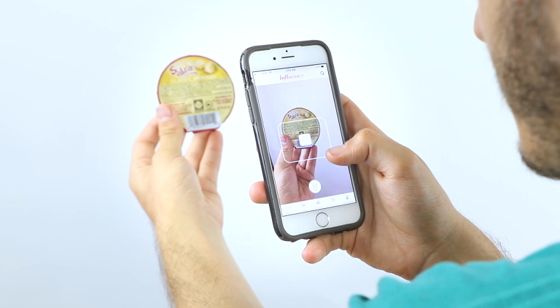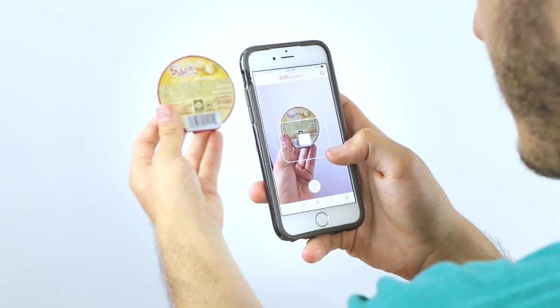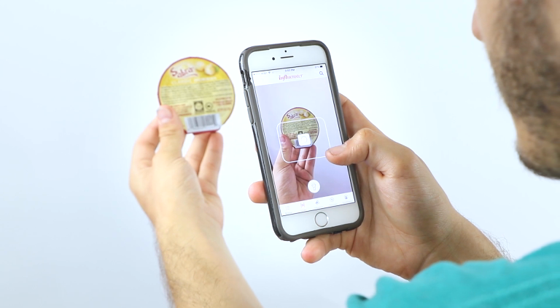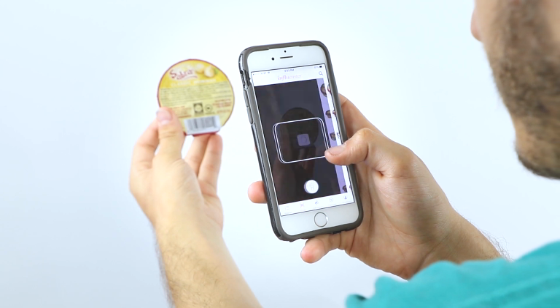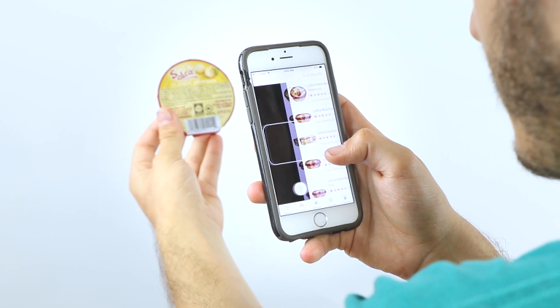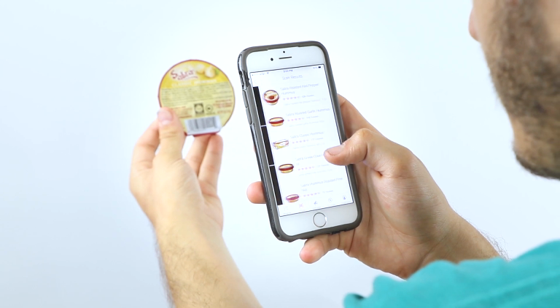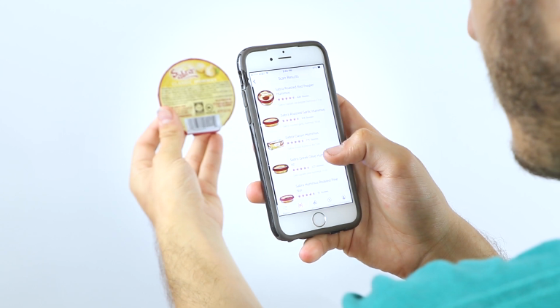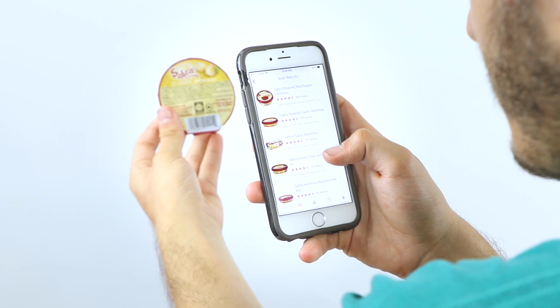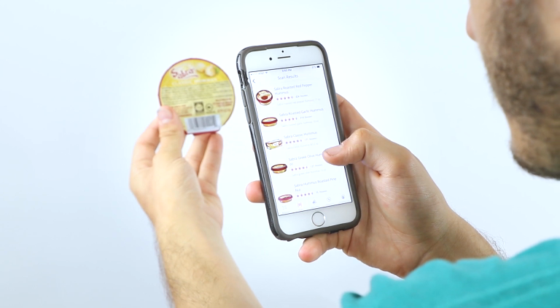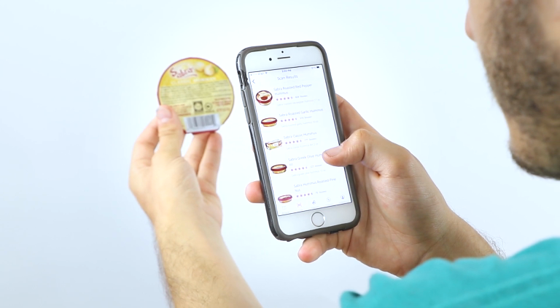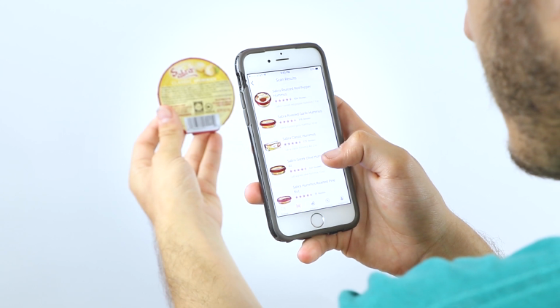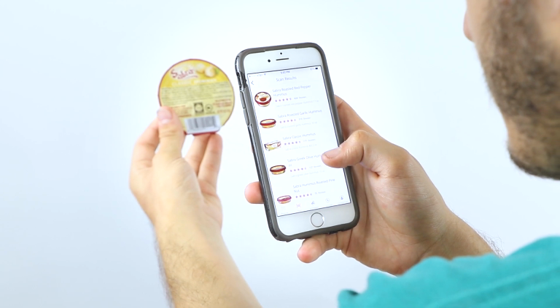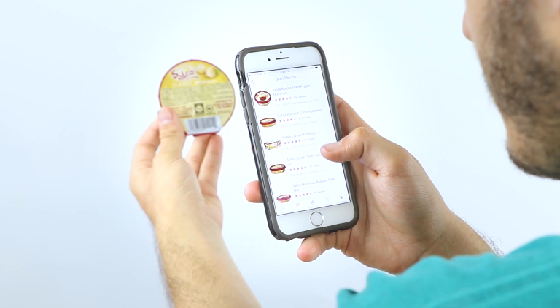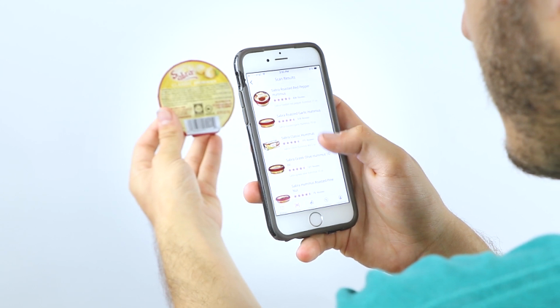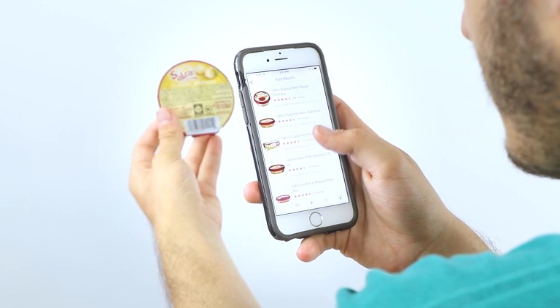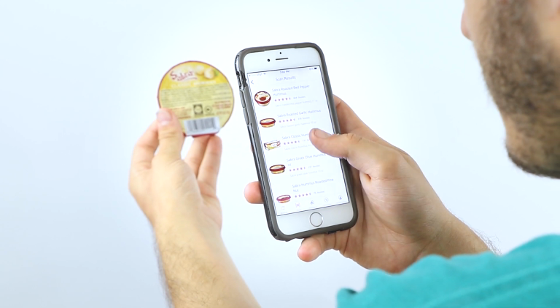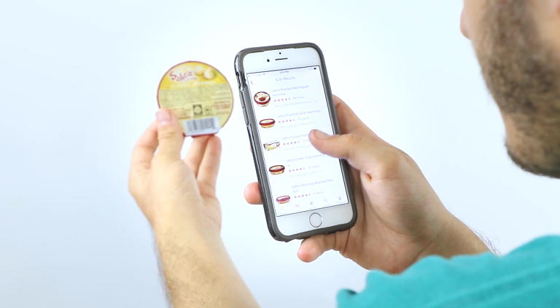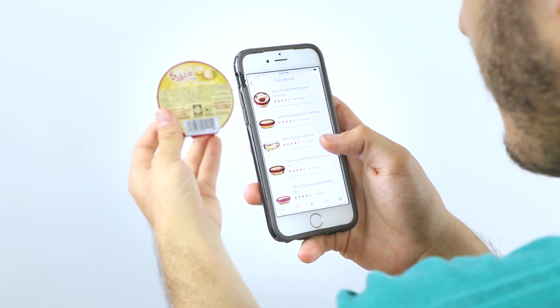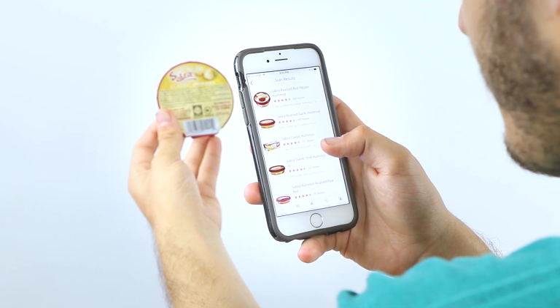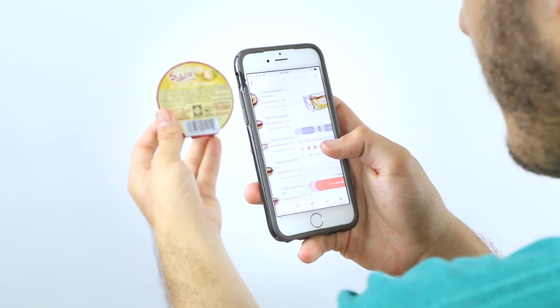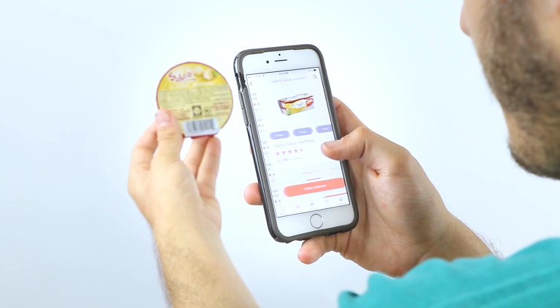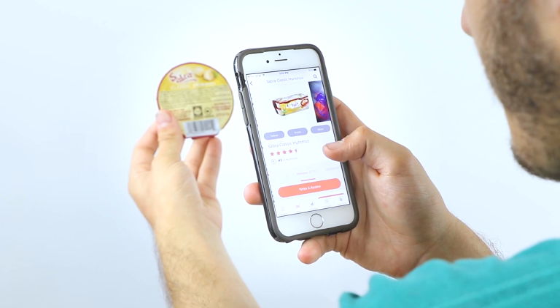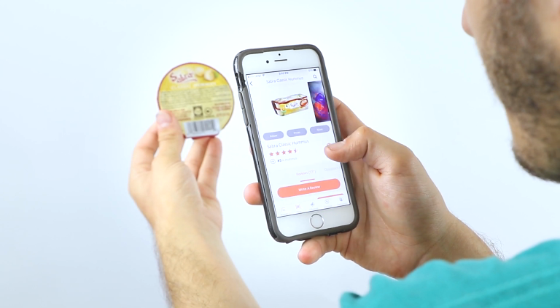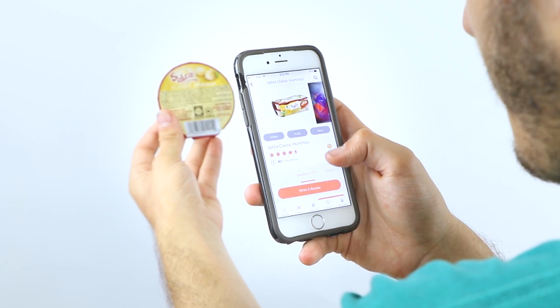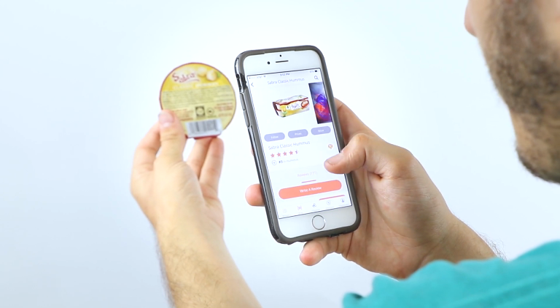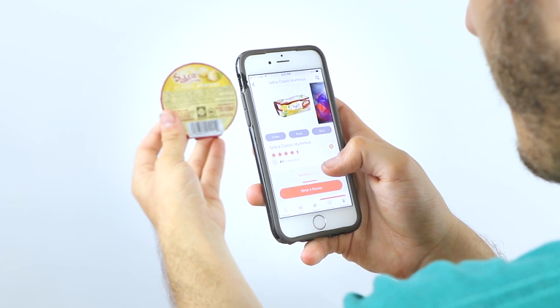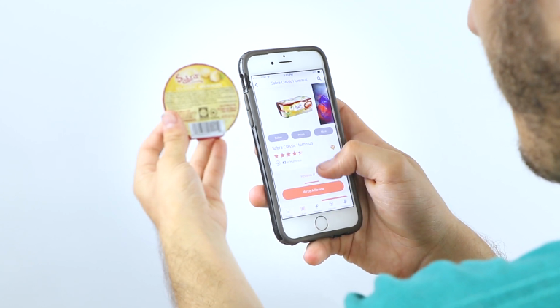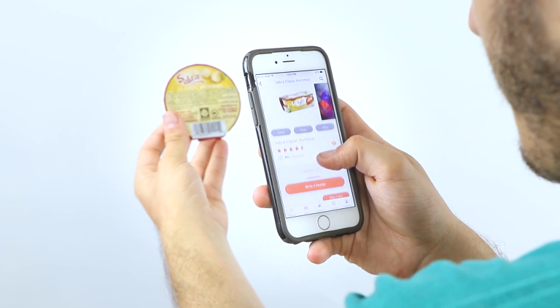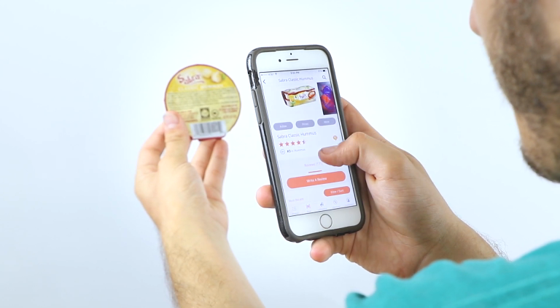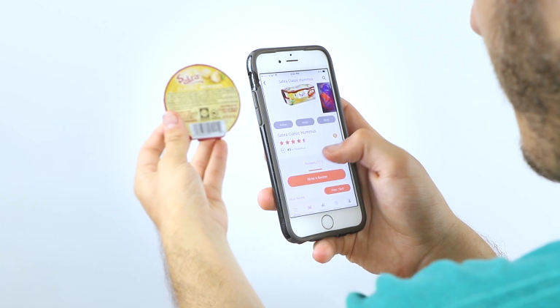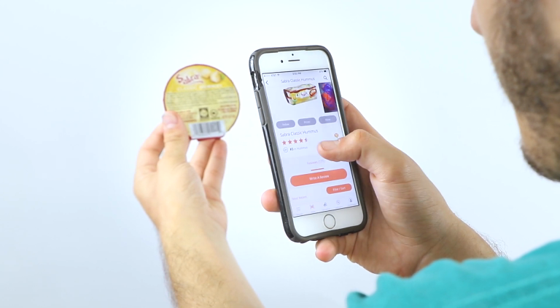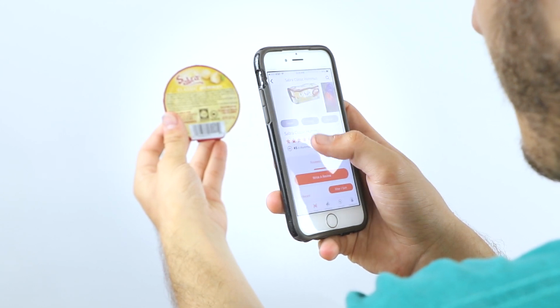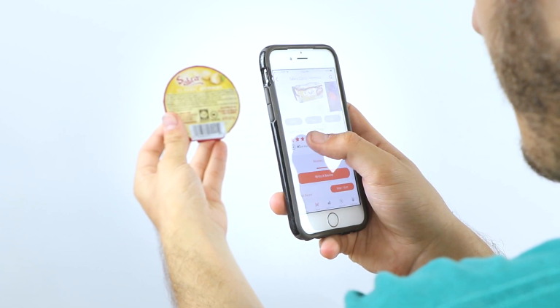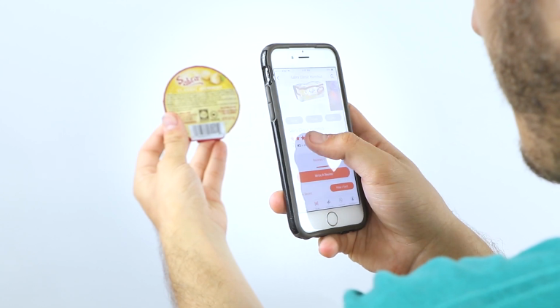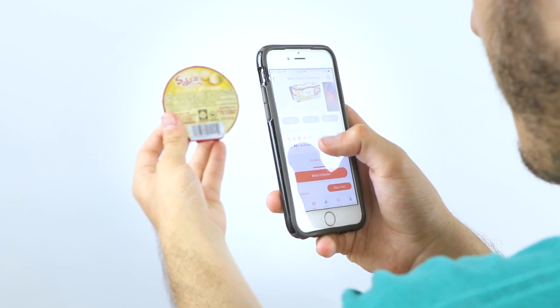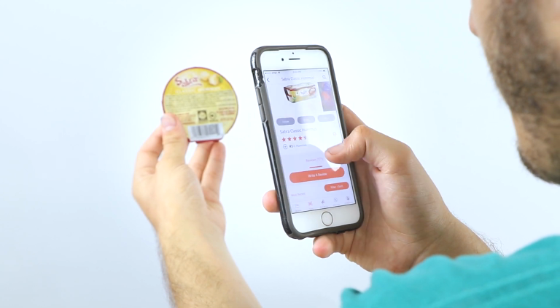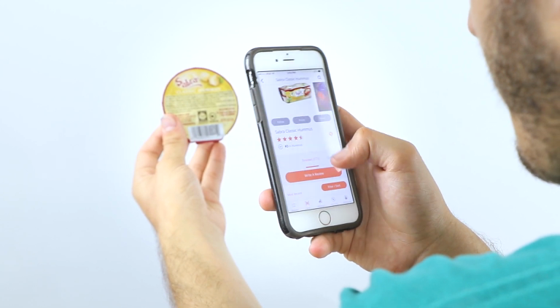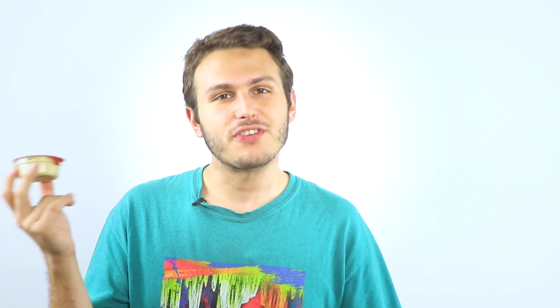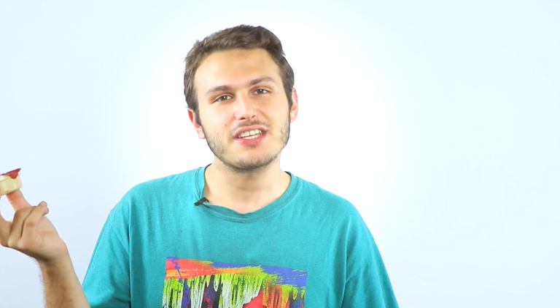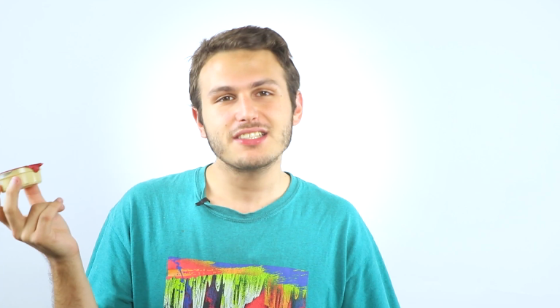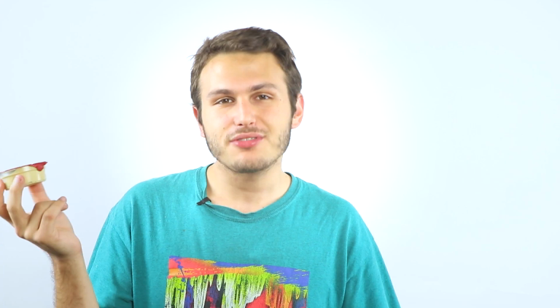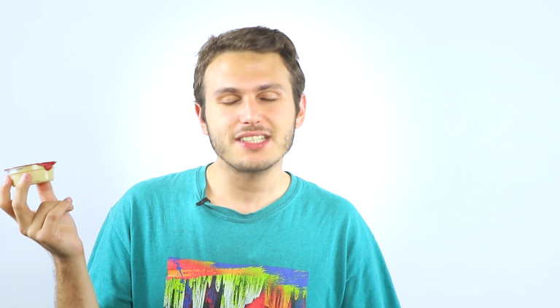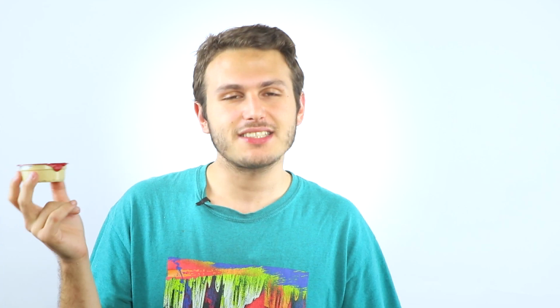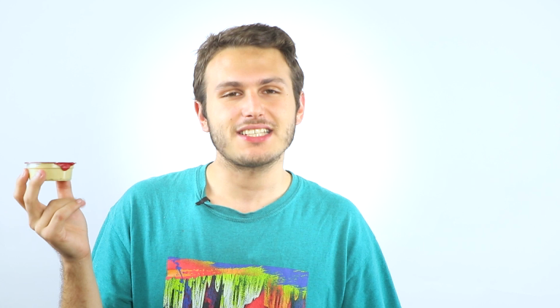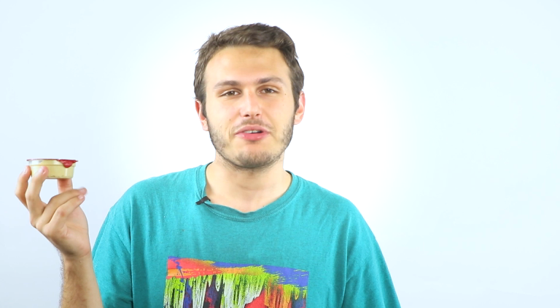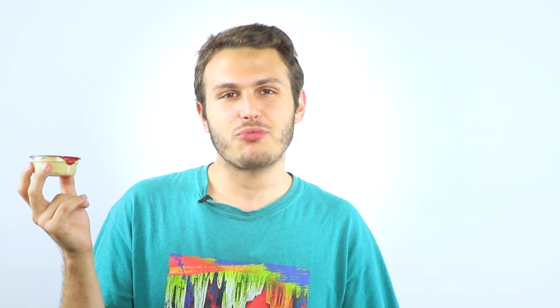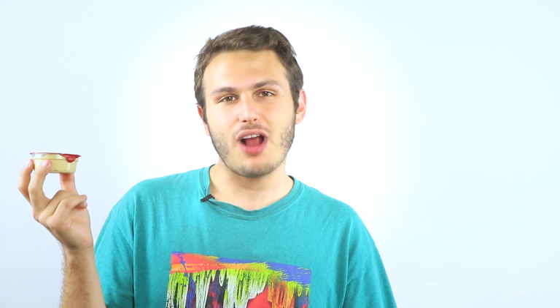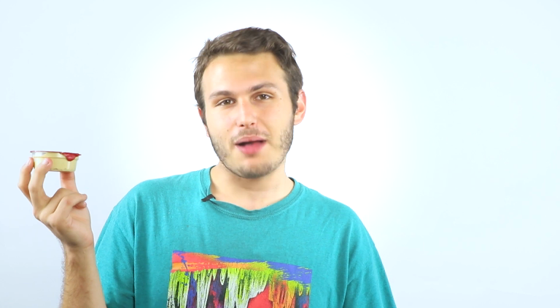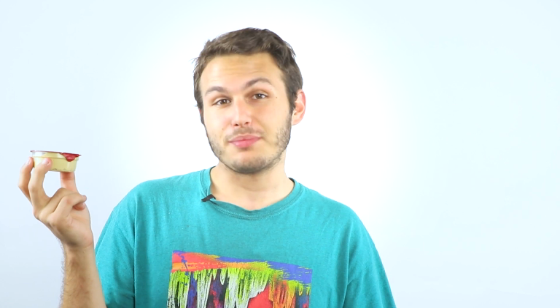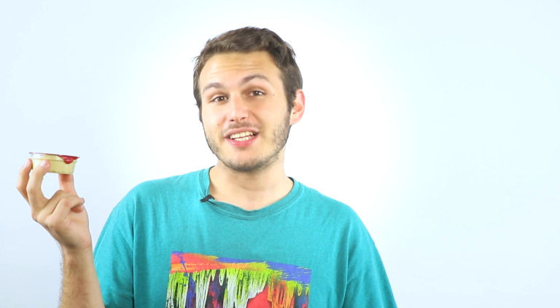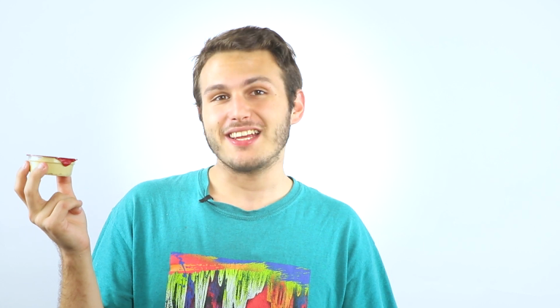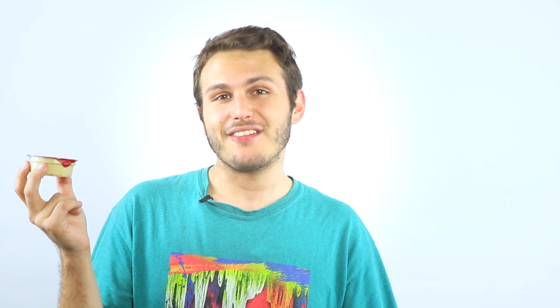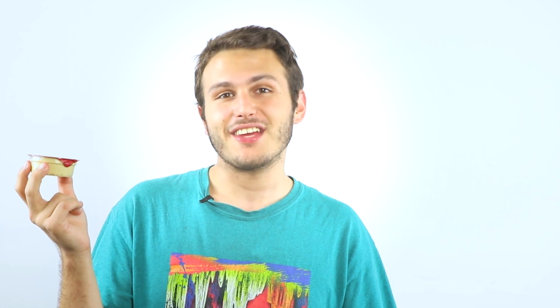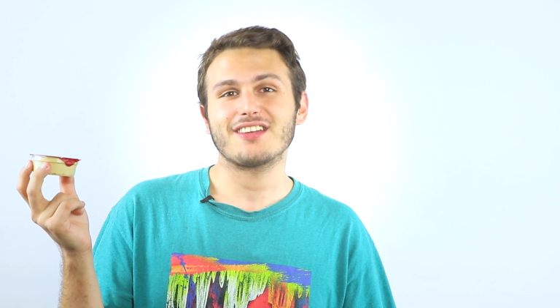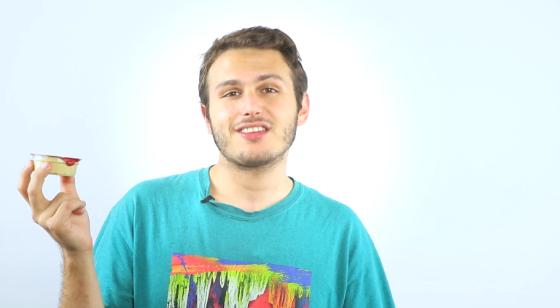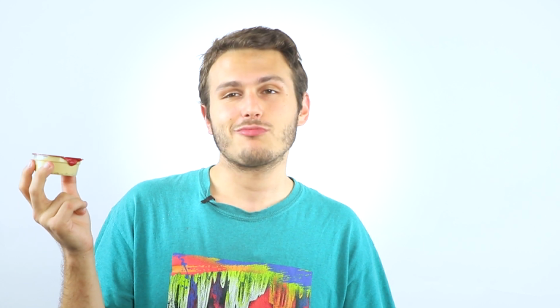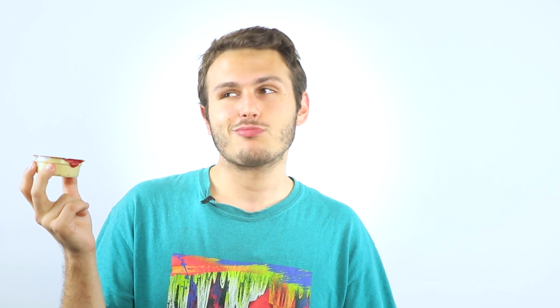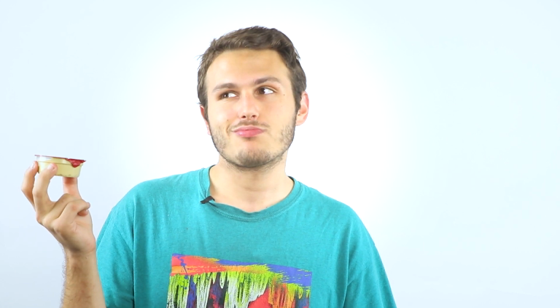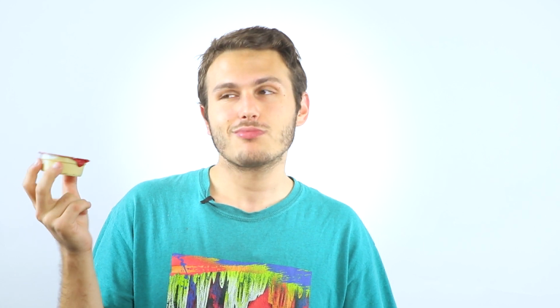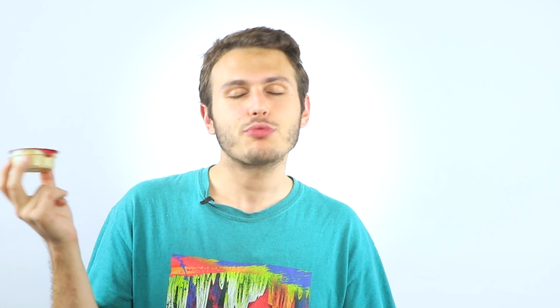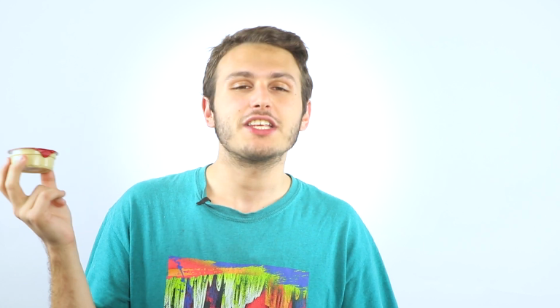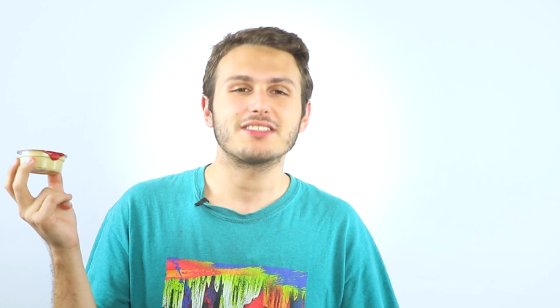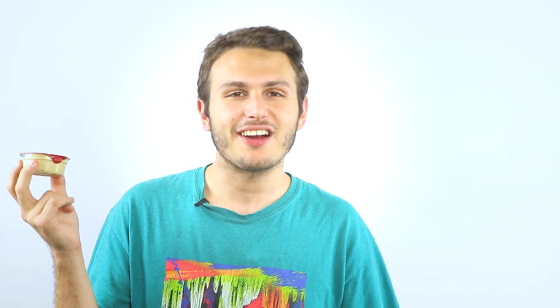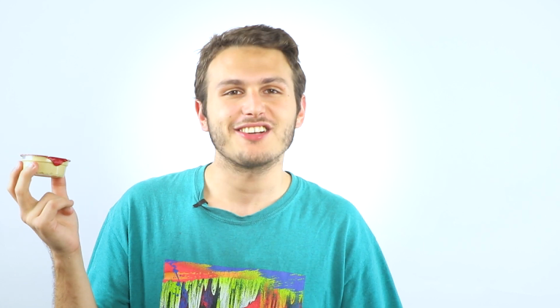I would also advise trying to make your own because chickpeas are even cheaper. So for these reasons I would probably give it three stars.